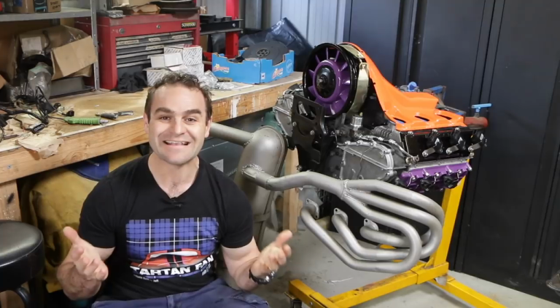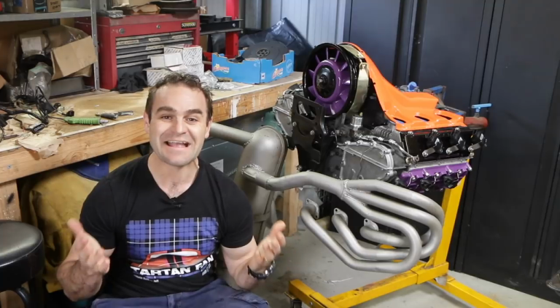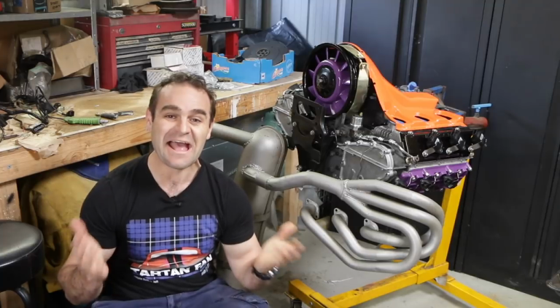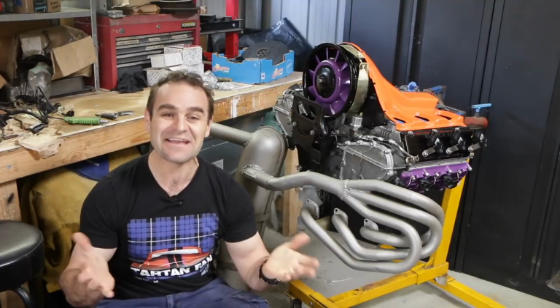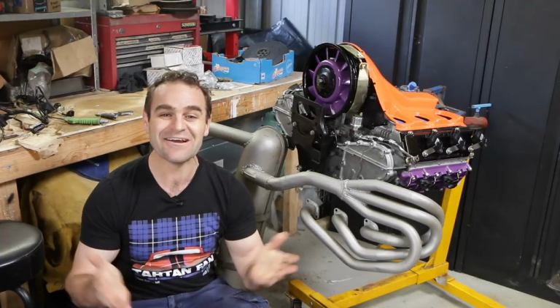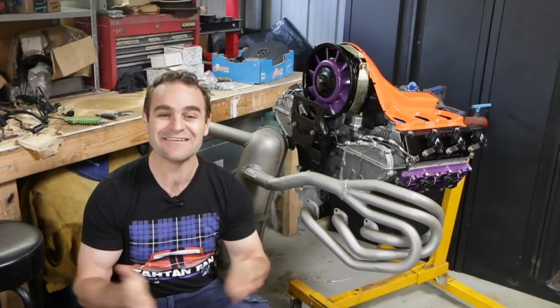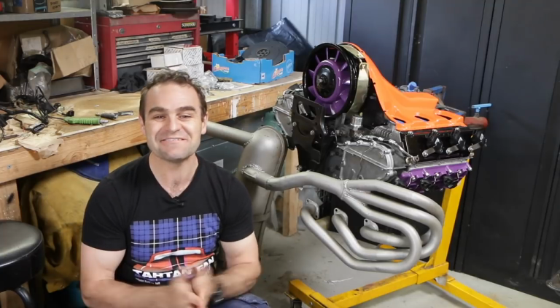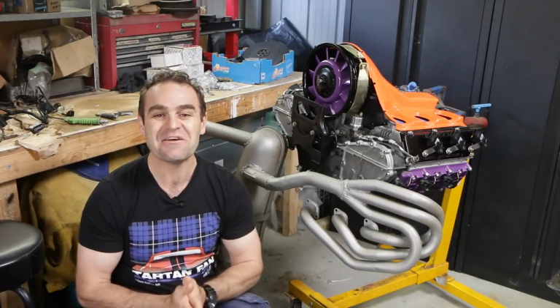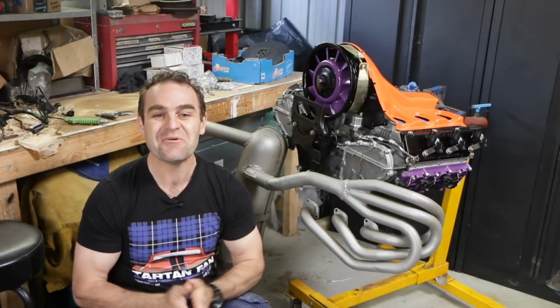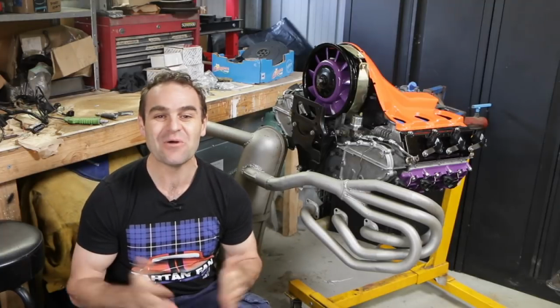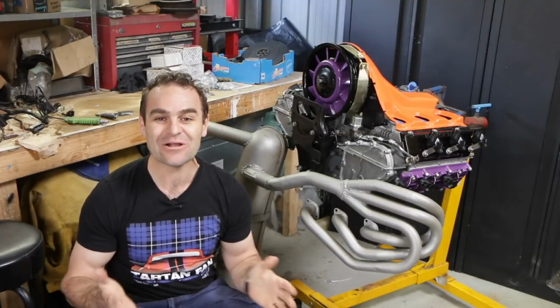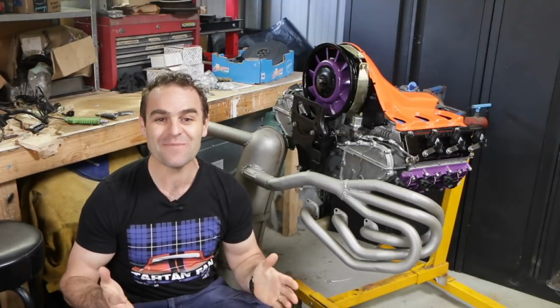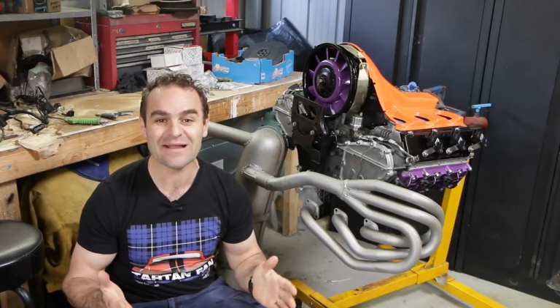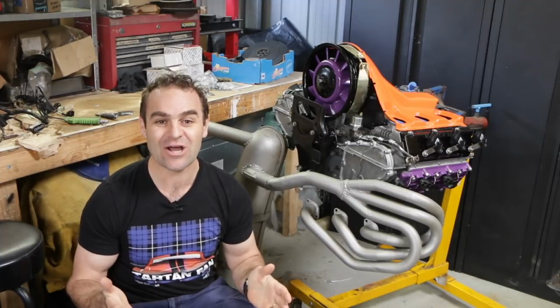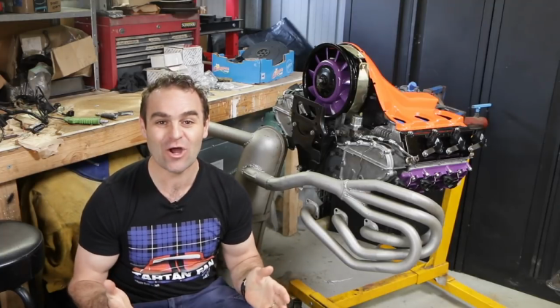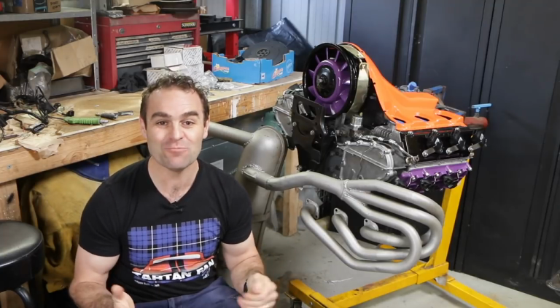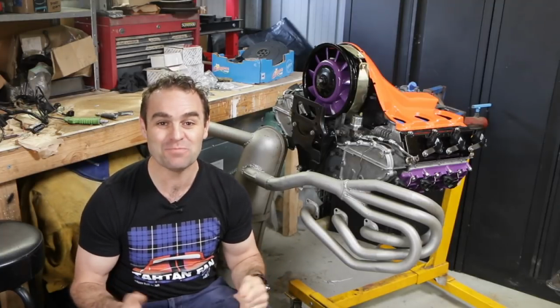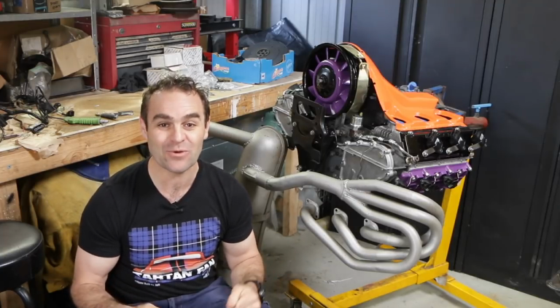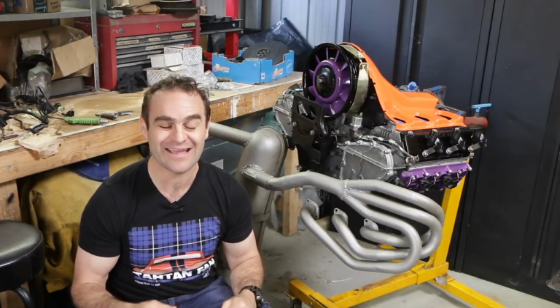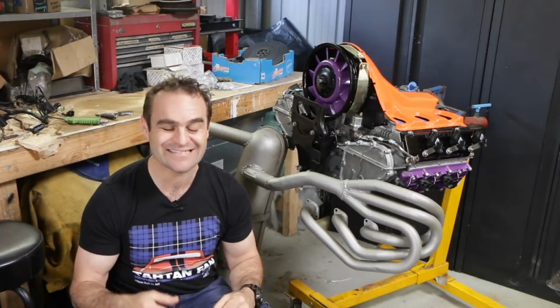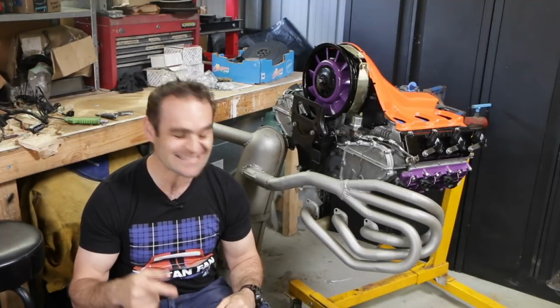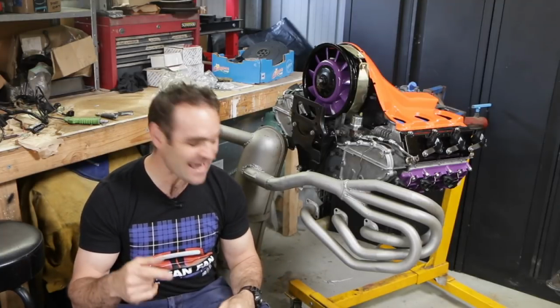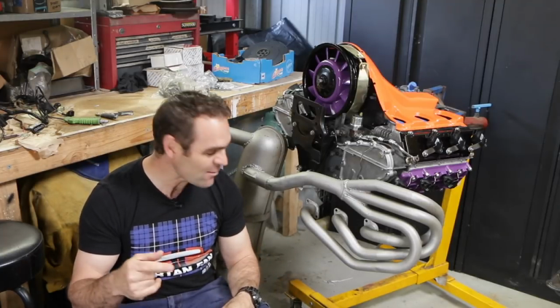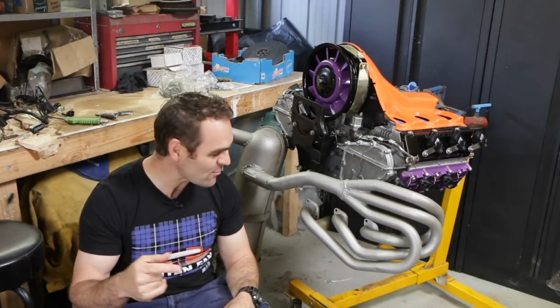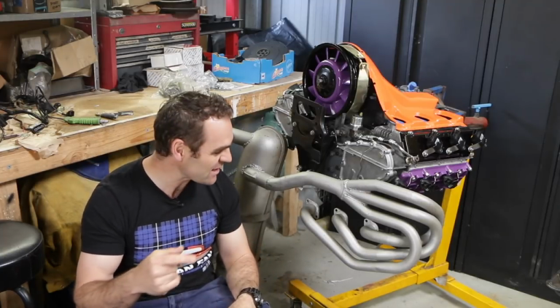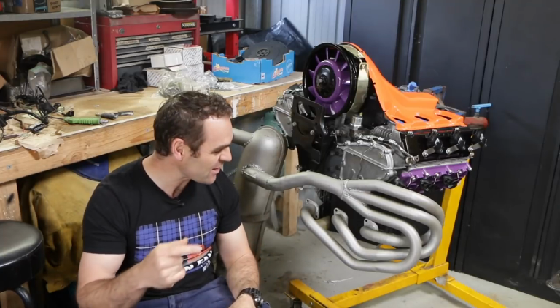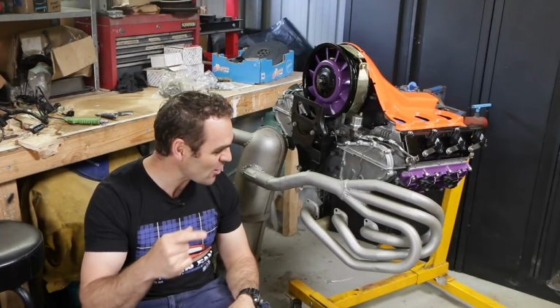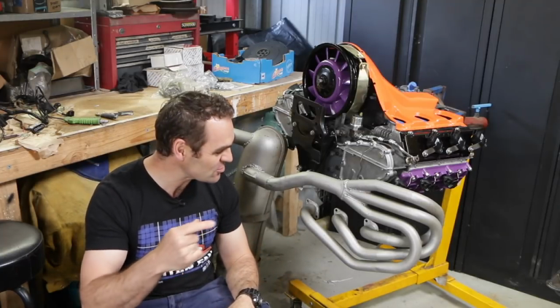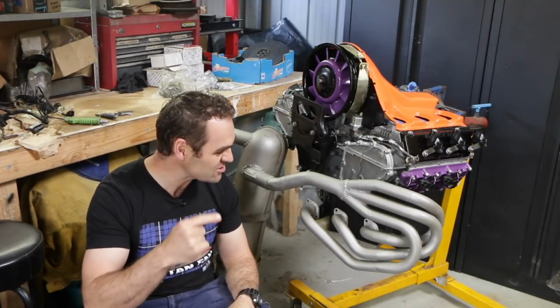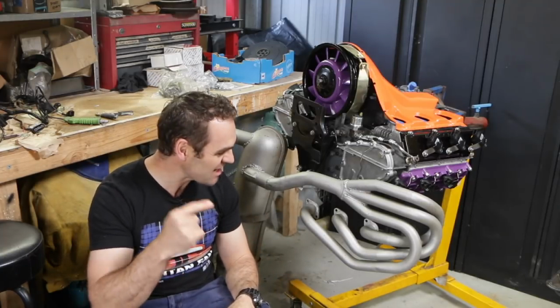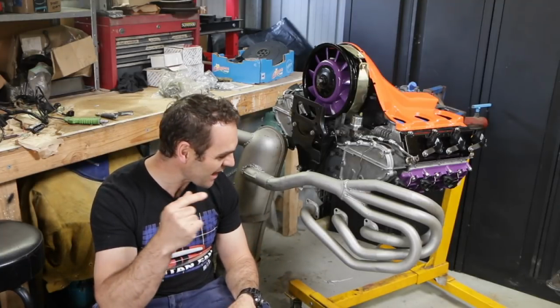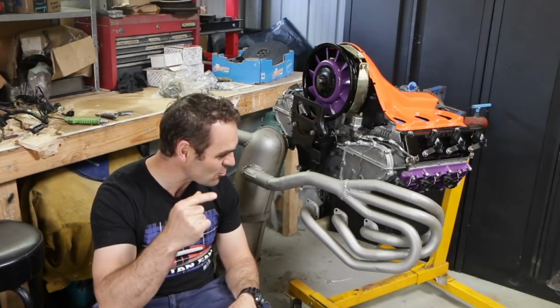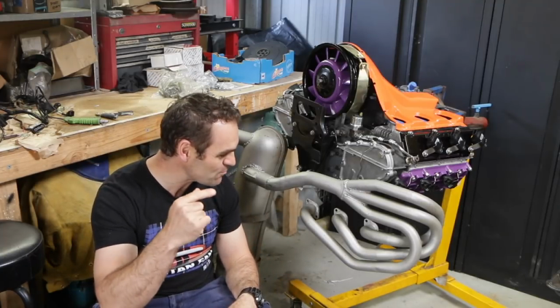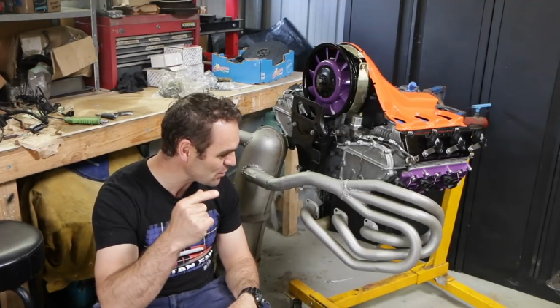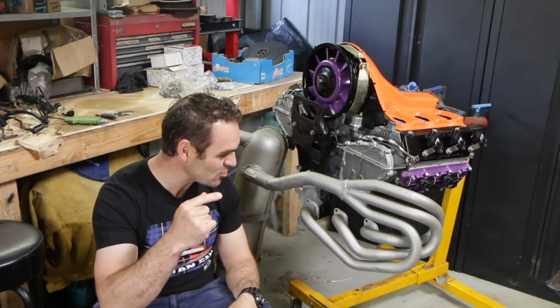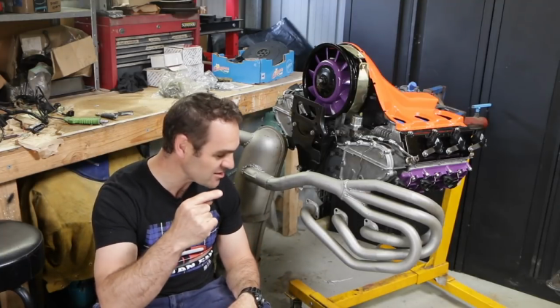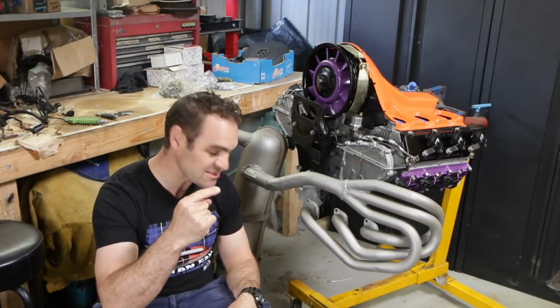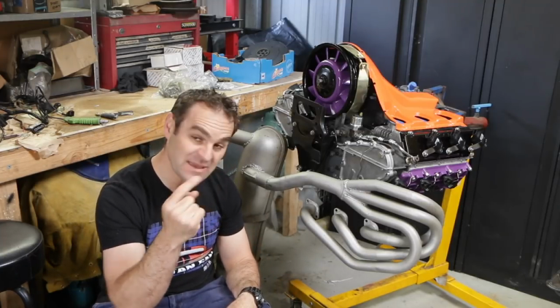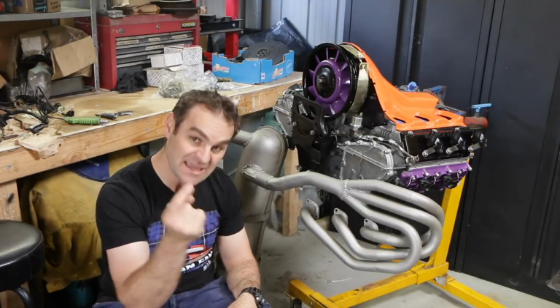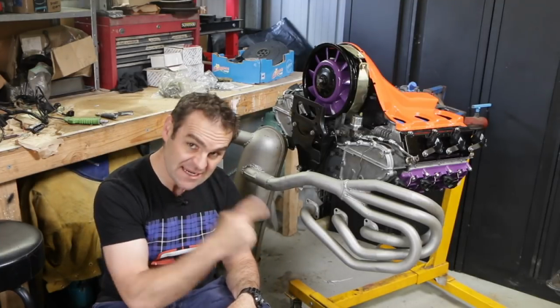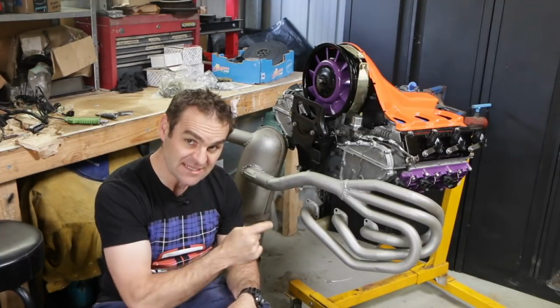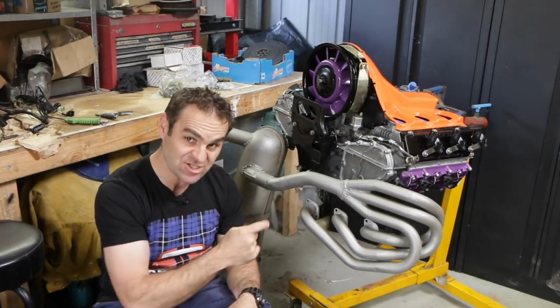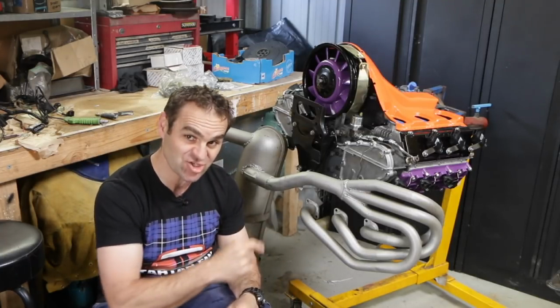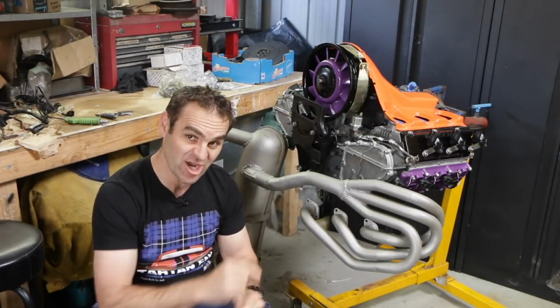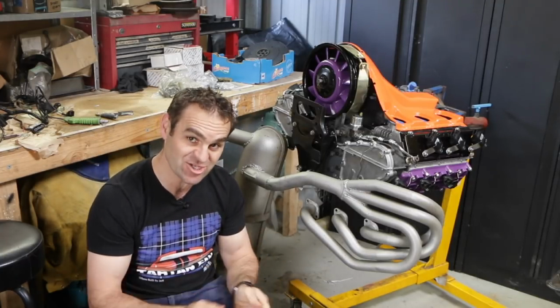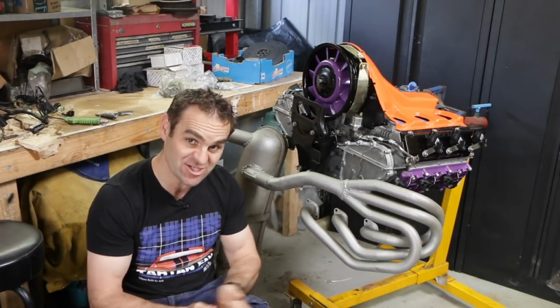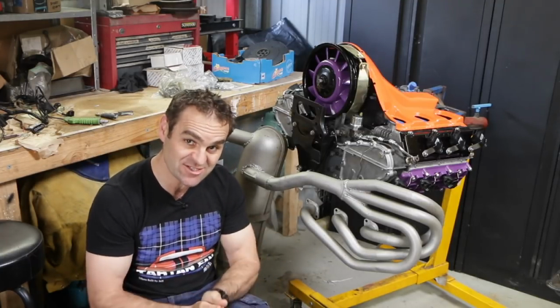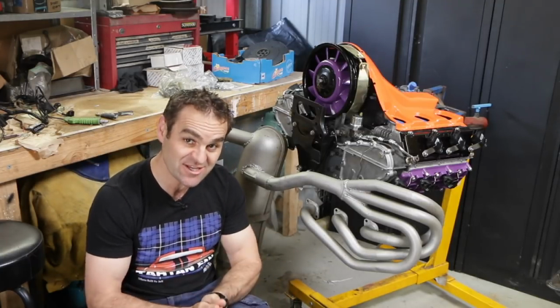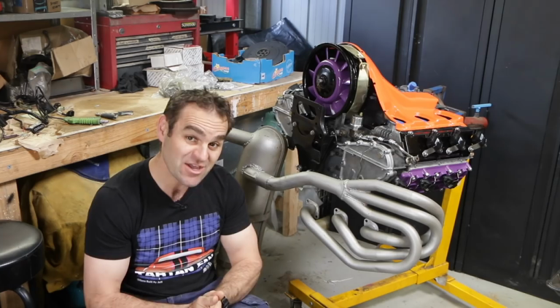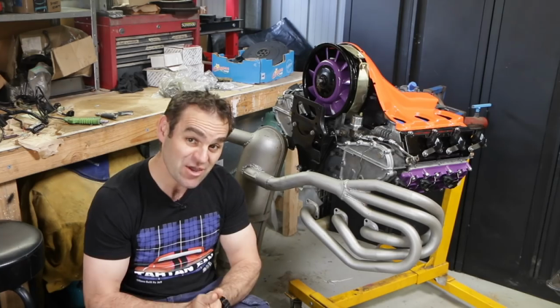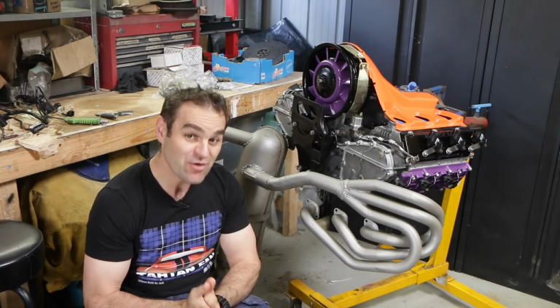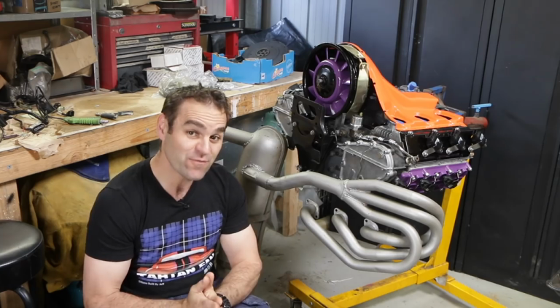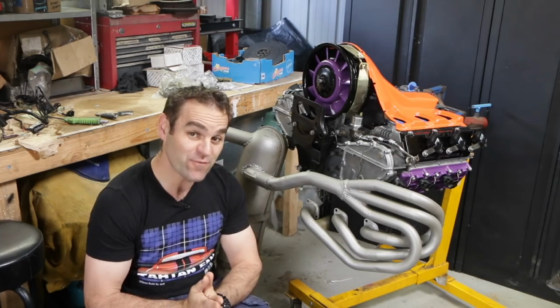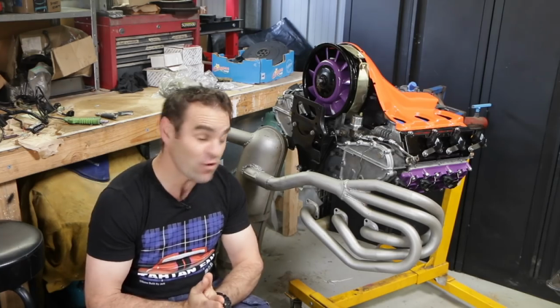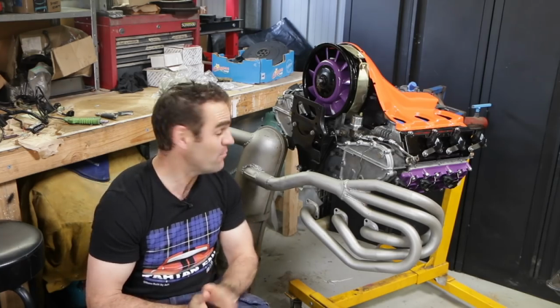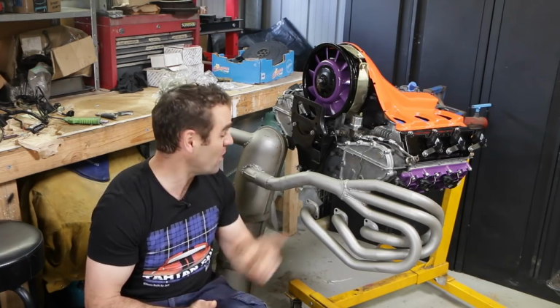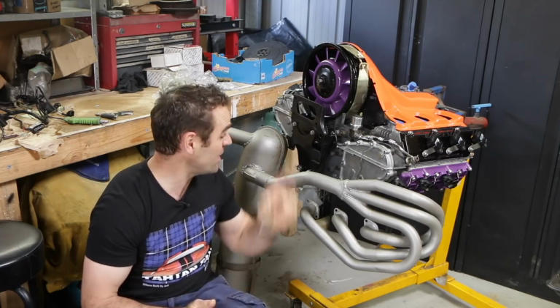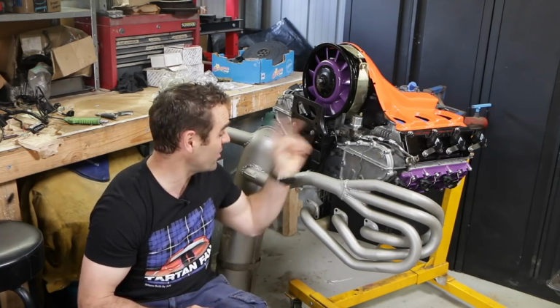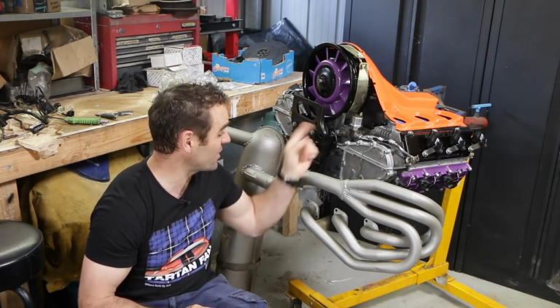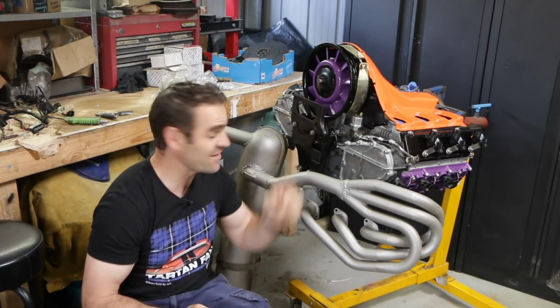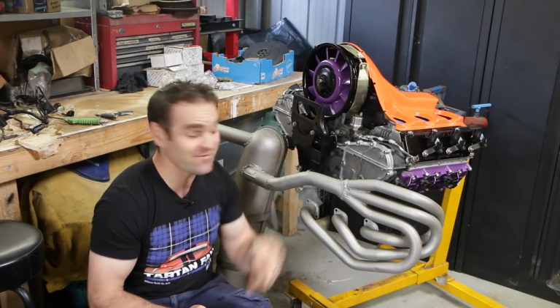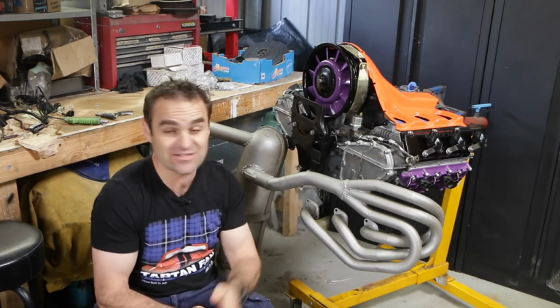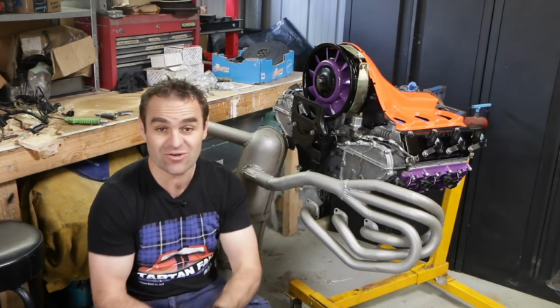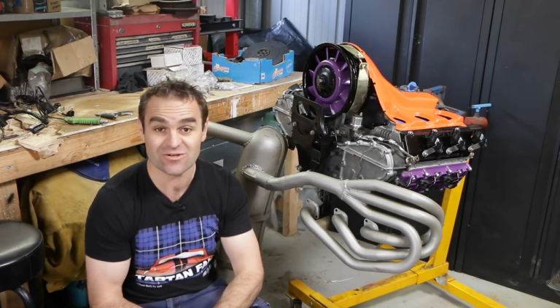Hey guys, welcome back to Home Built, and today we are going to tackle building some heat exchanges for my 911 exhaust.